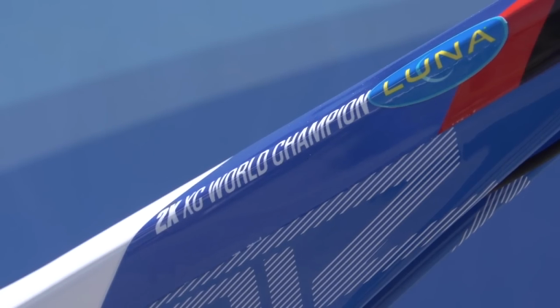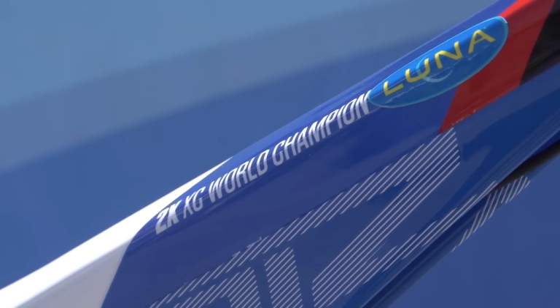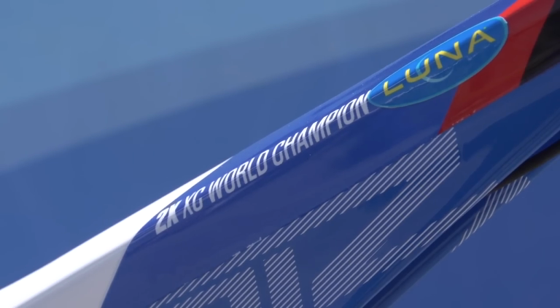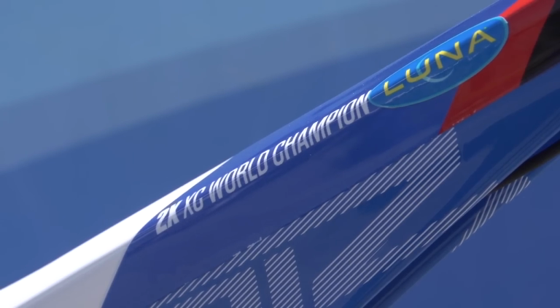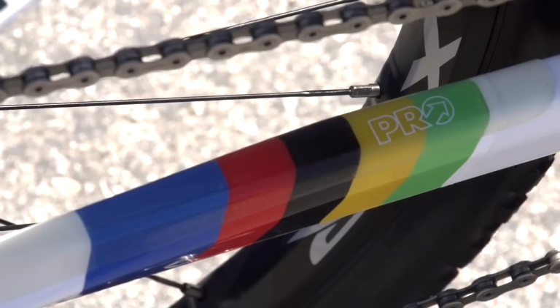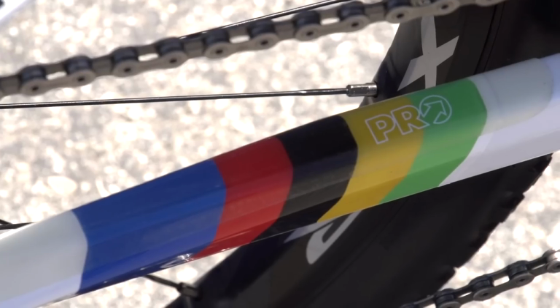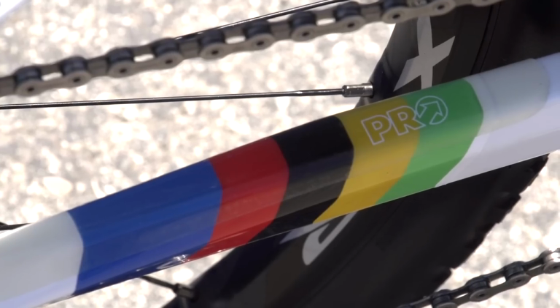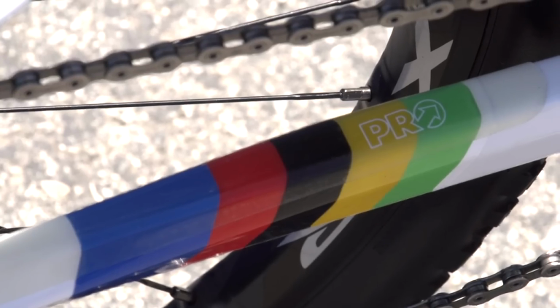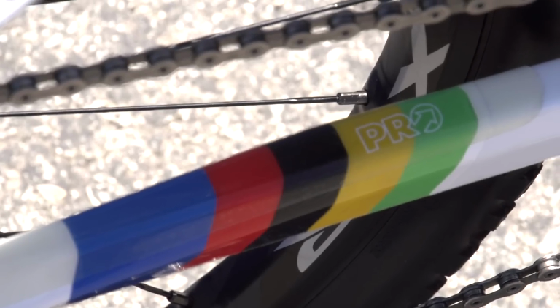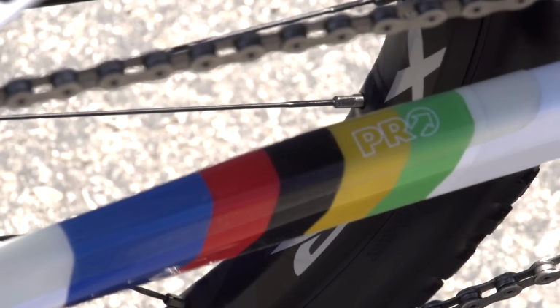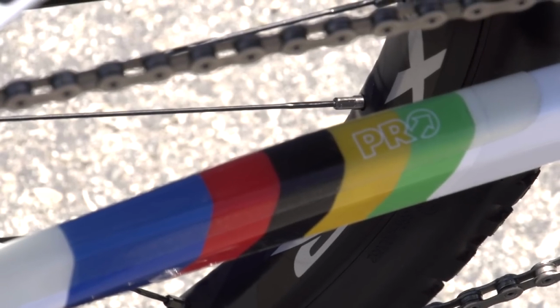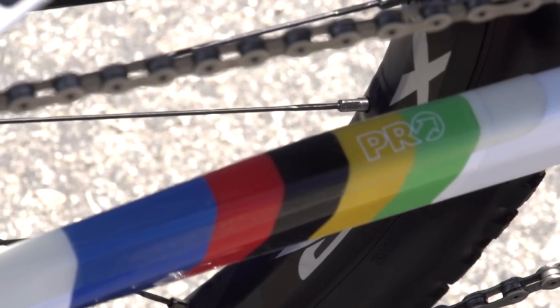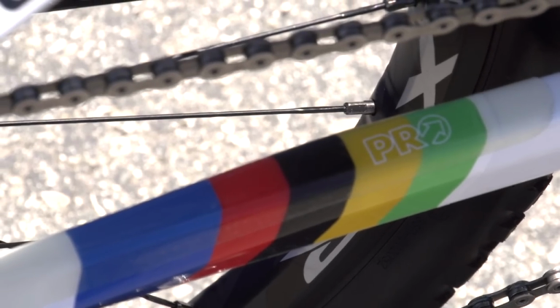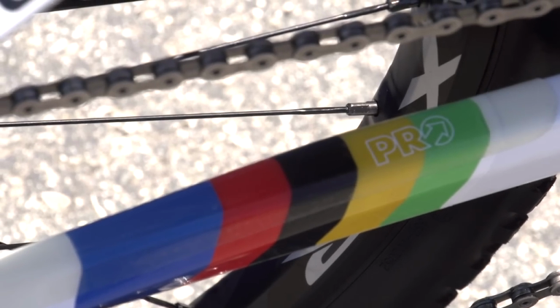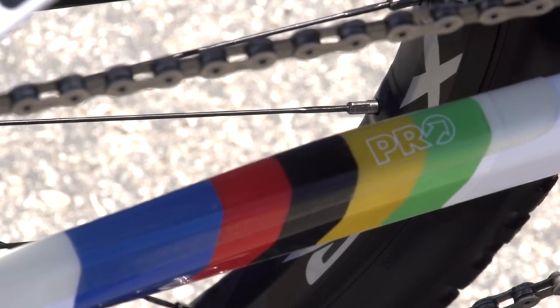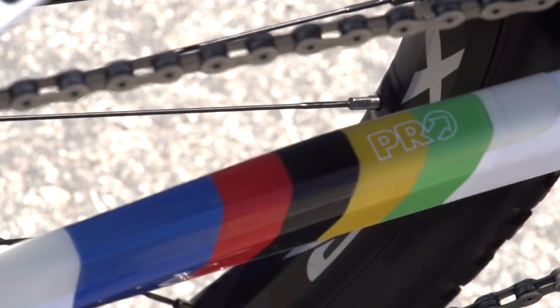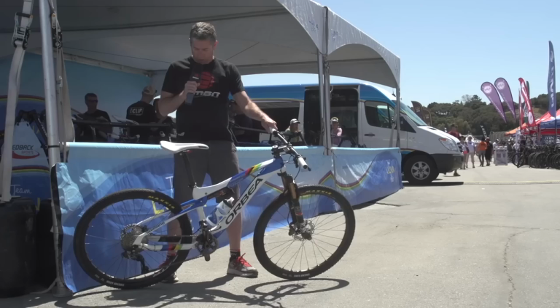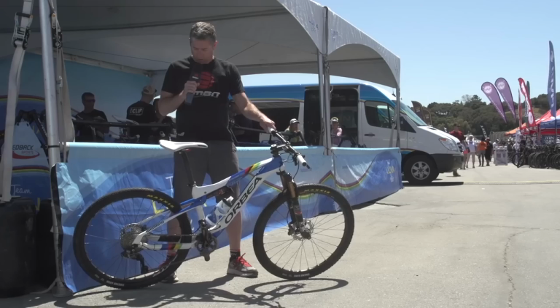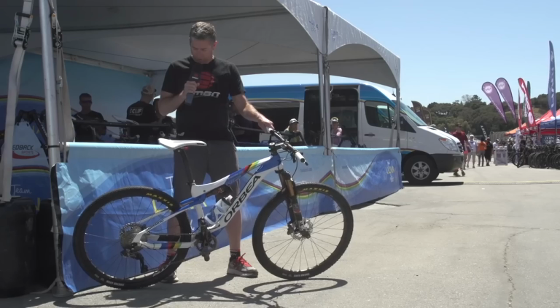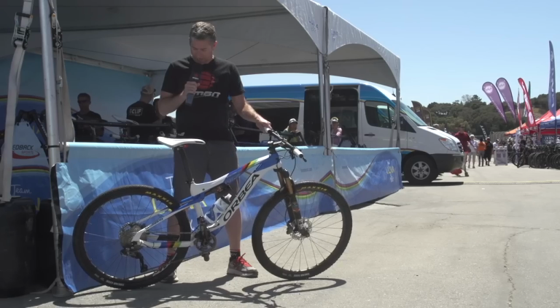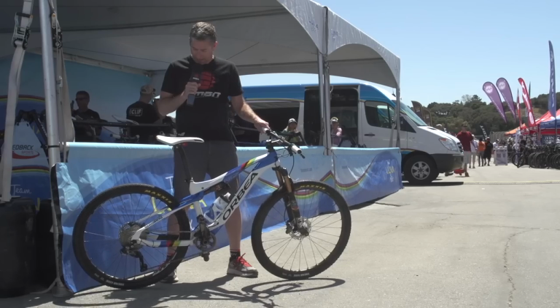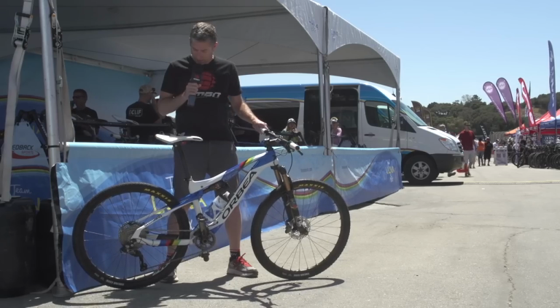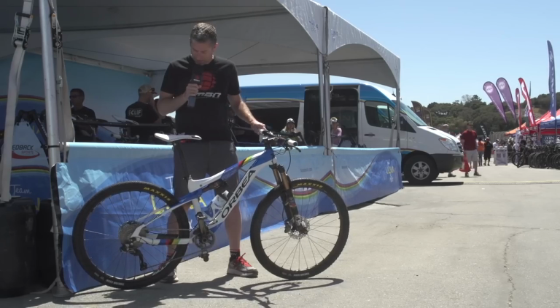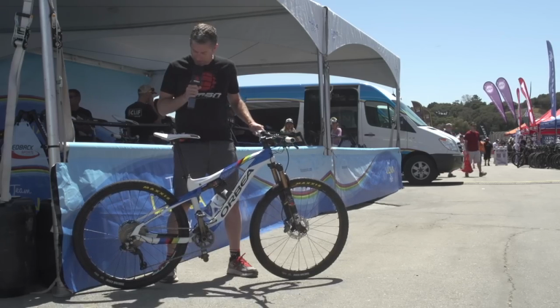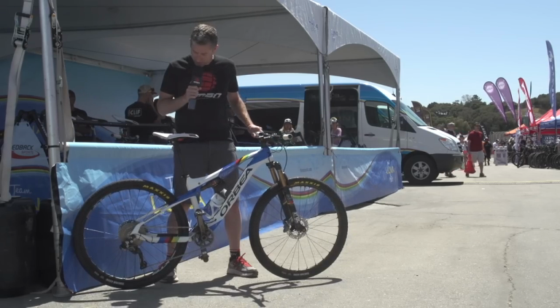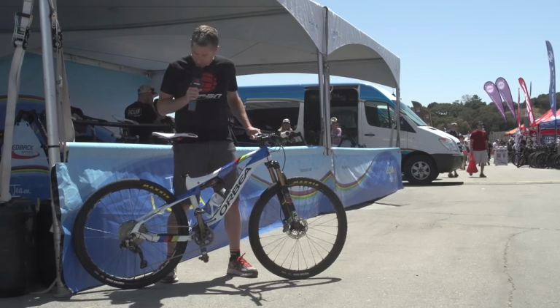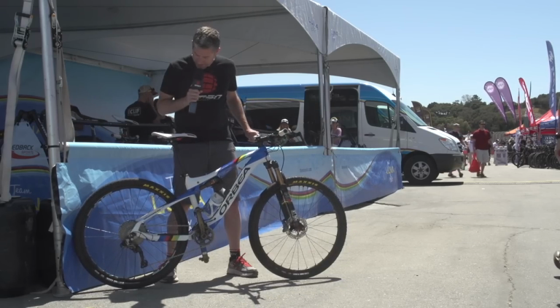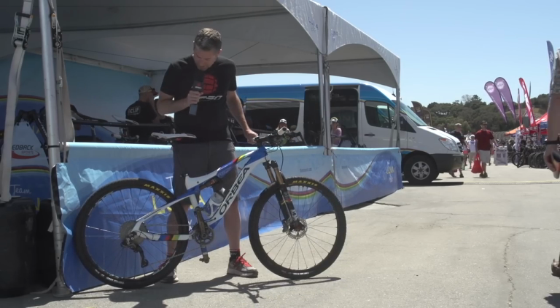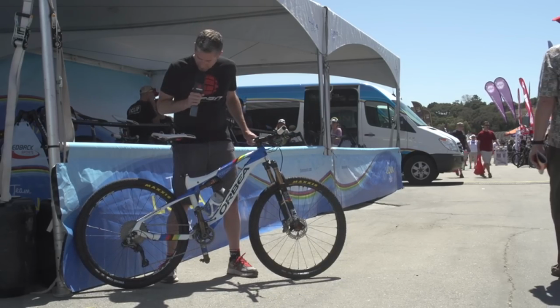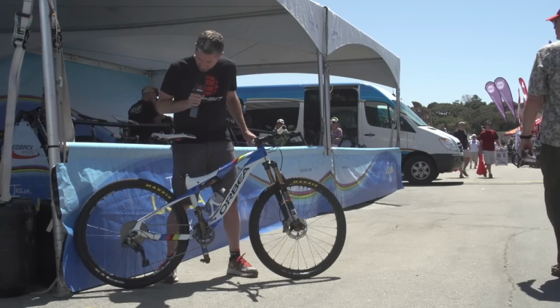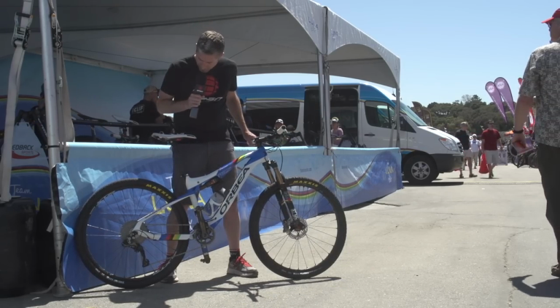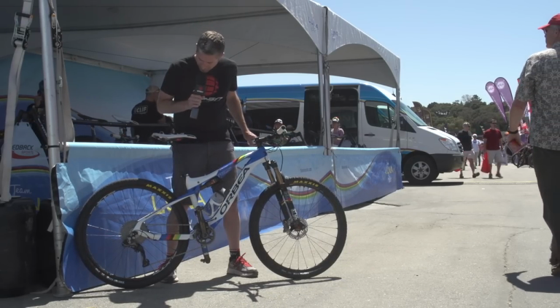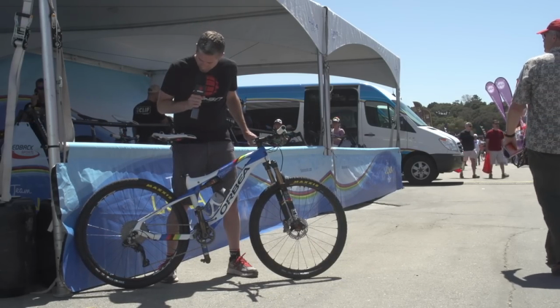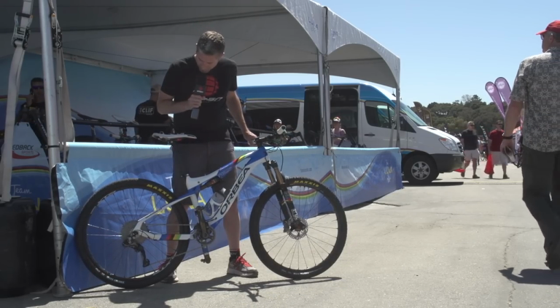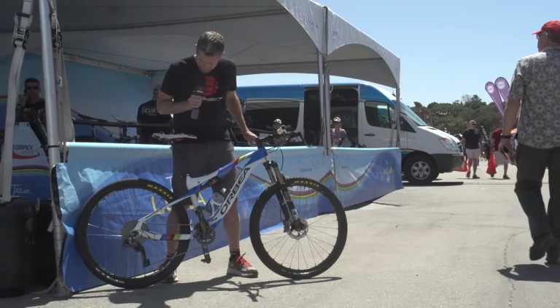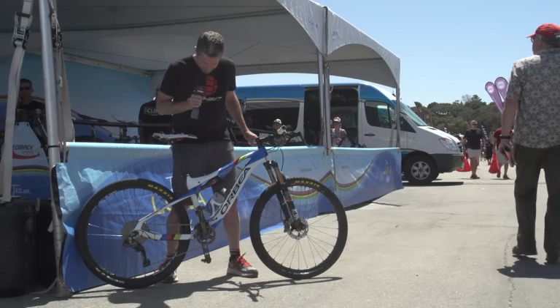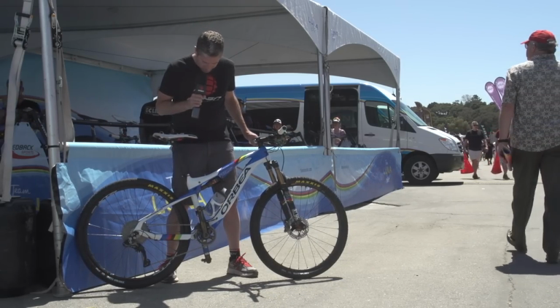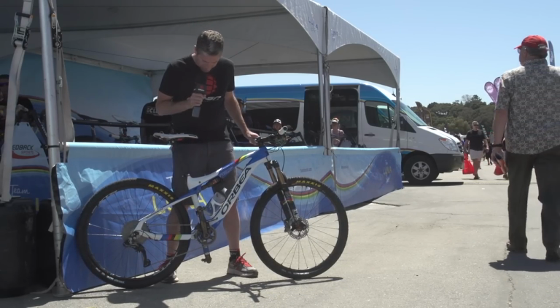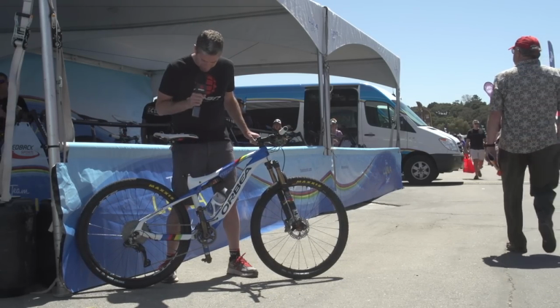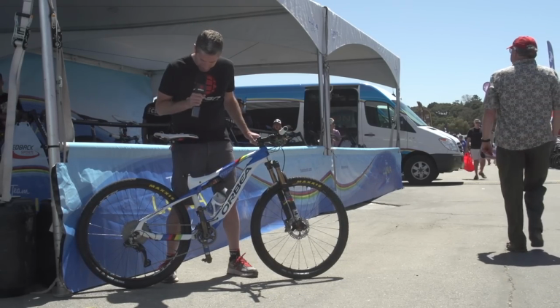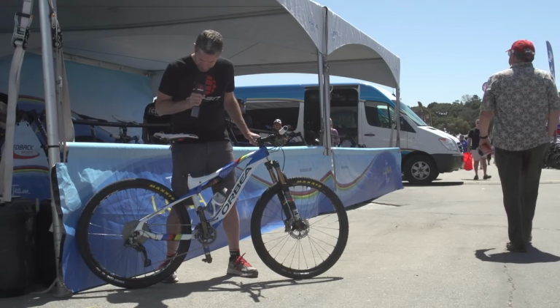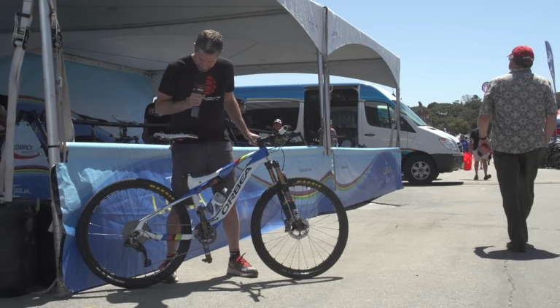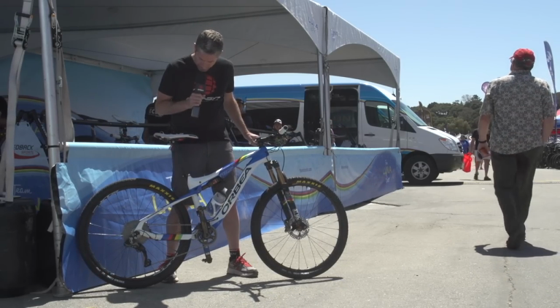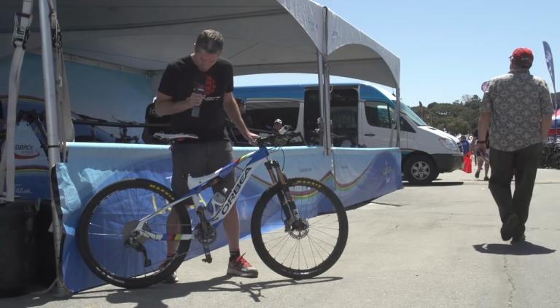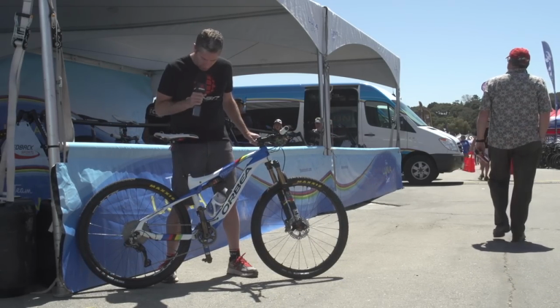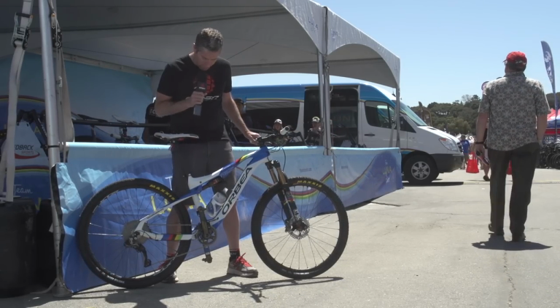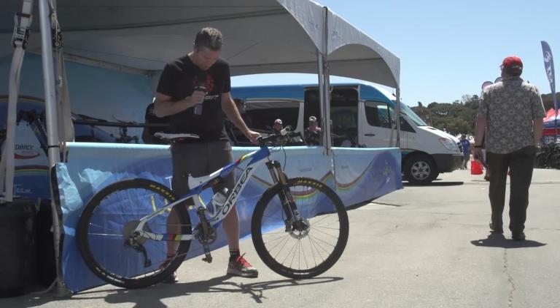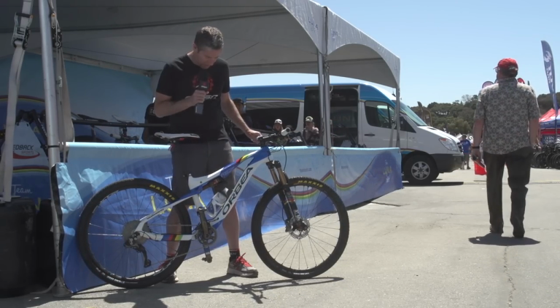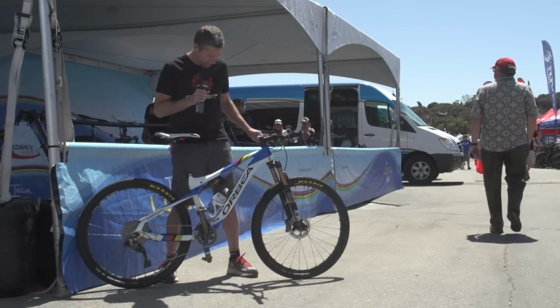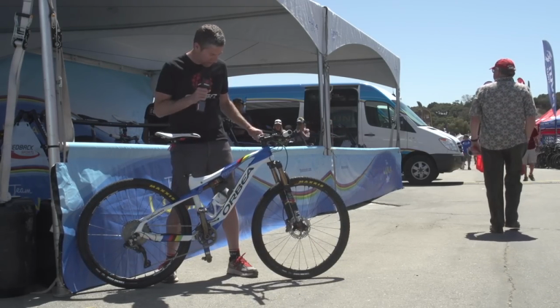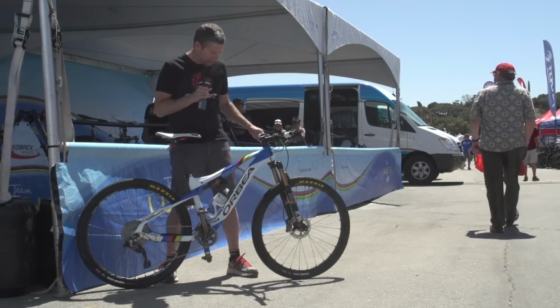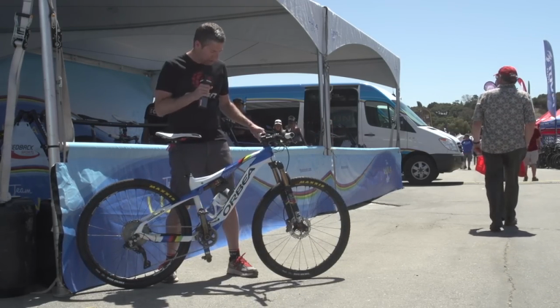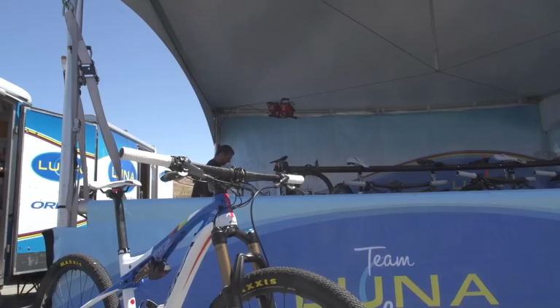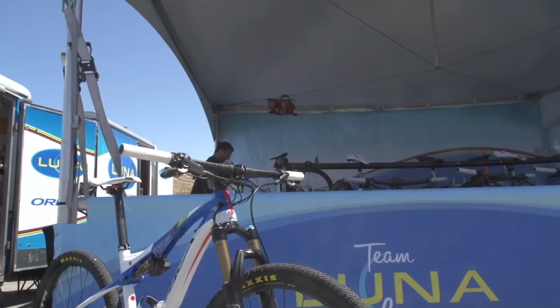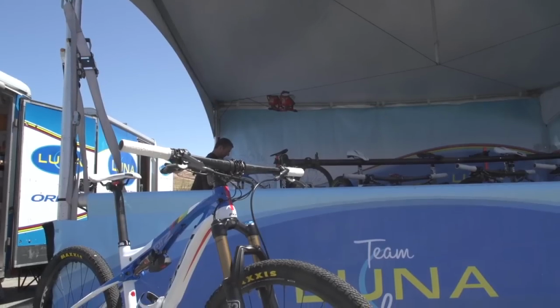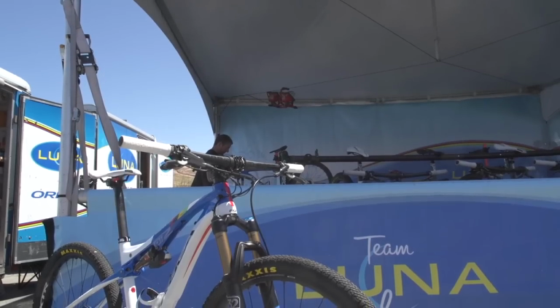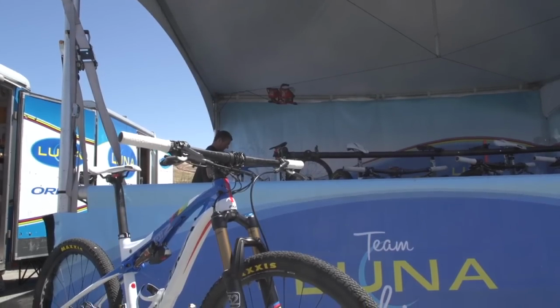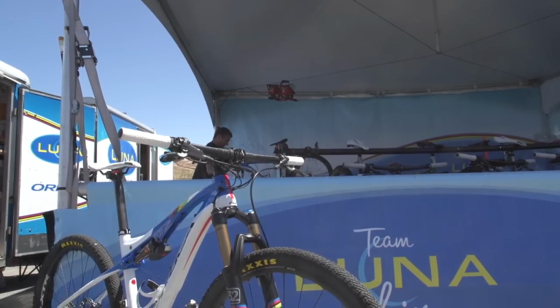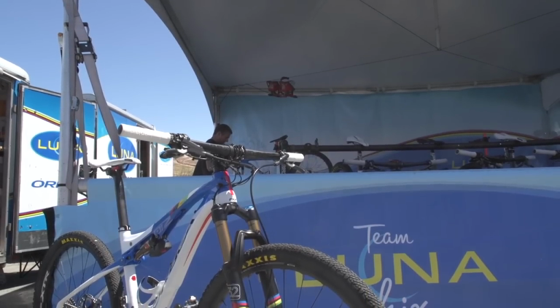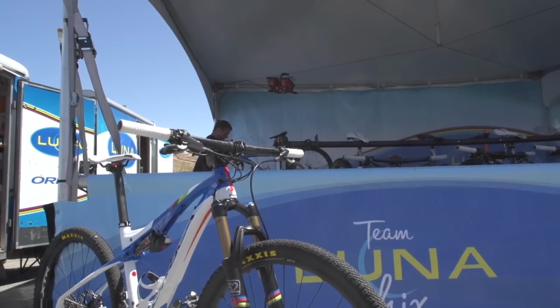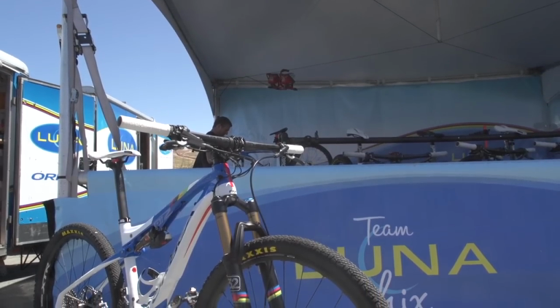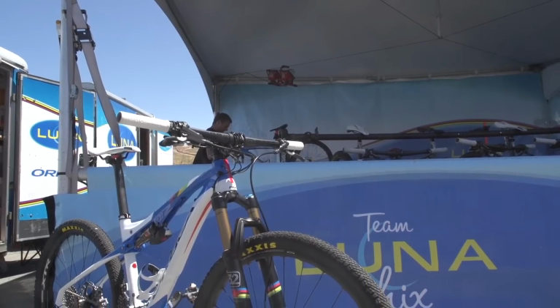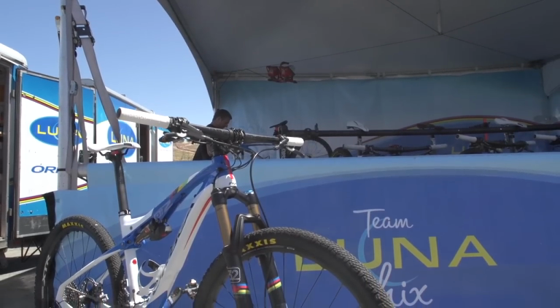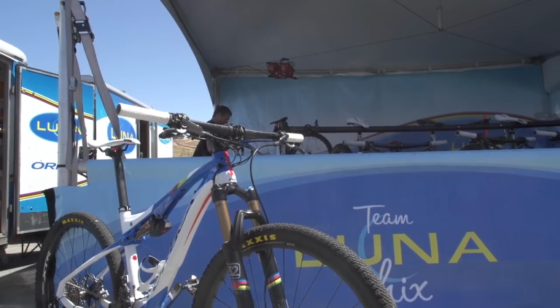This is a size small Orbea with the 27.5 wheels. It's a very small bike for a small but powerful rider.